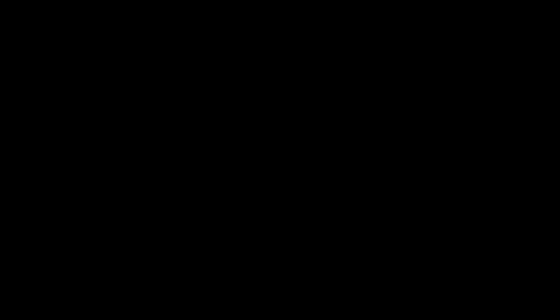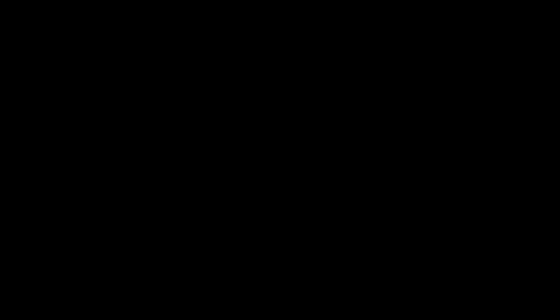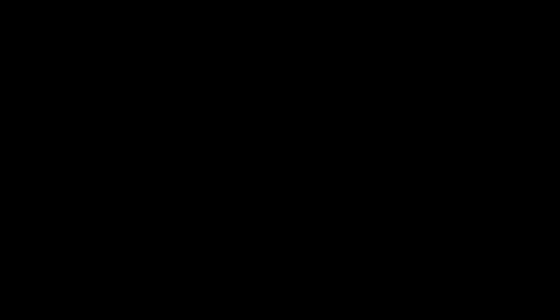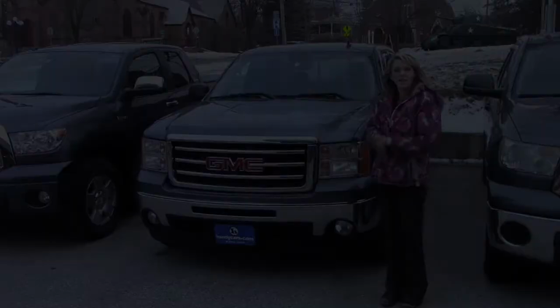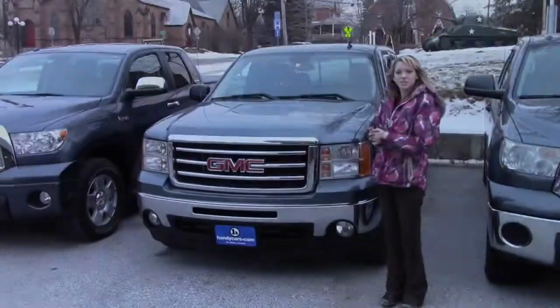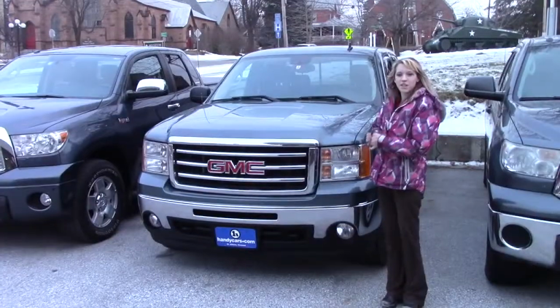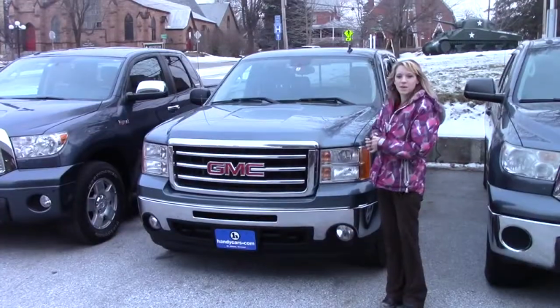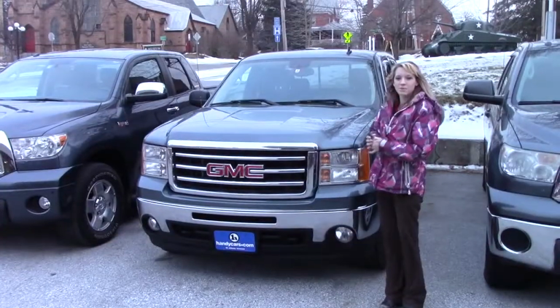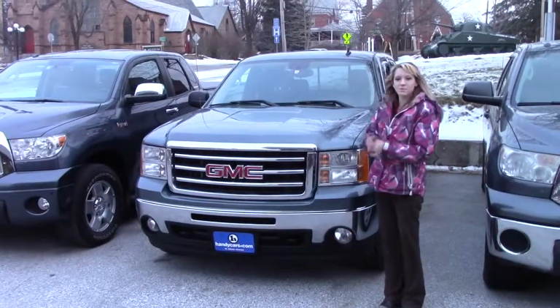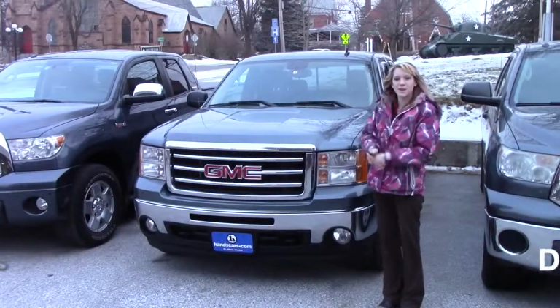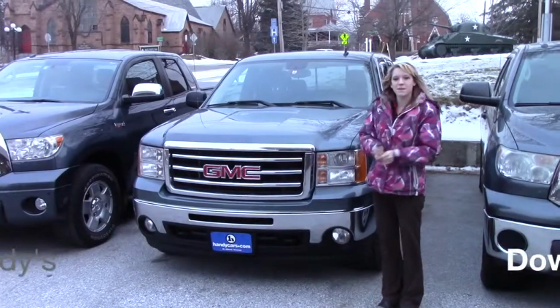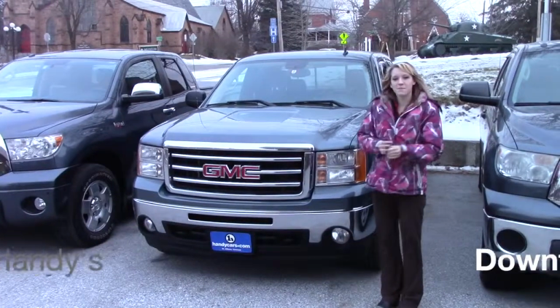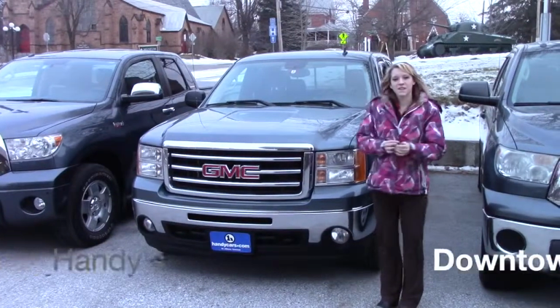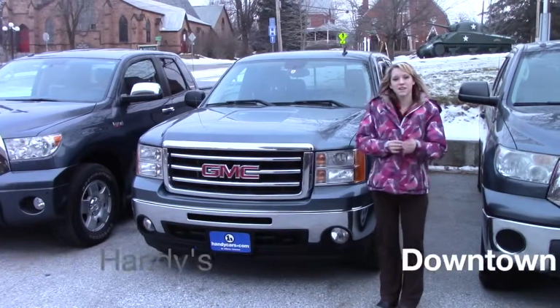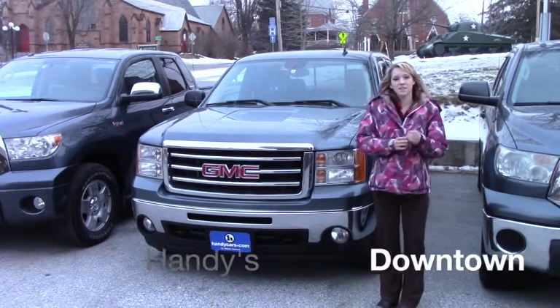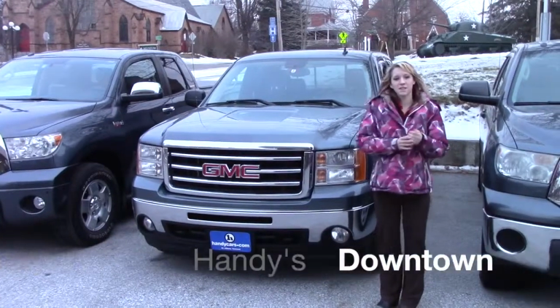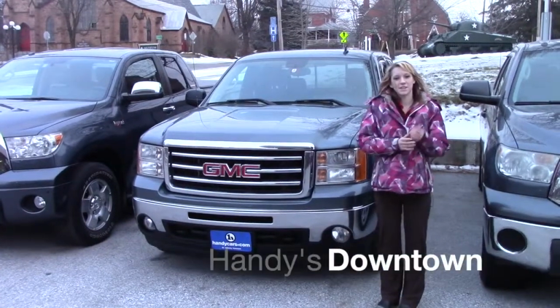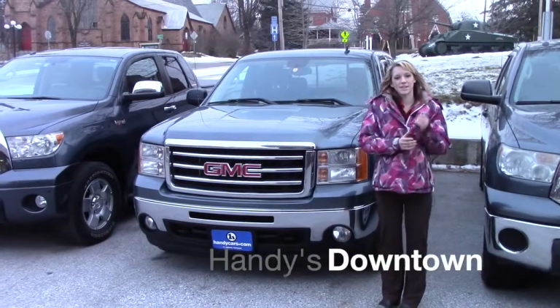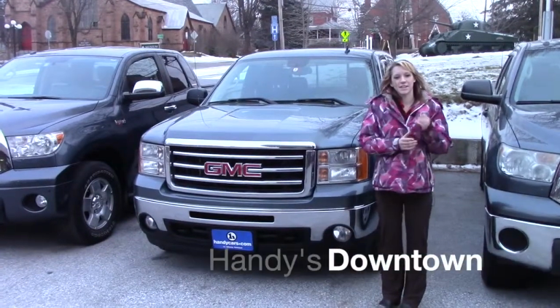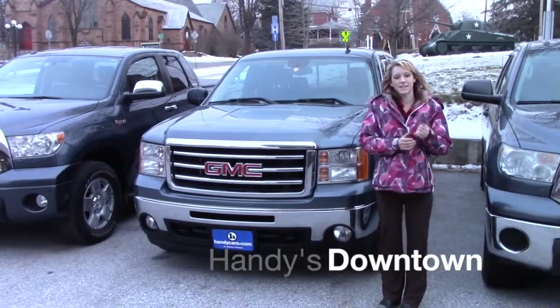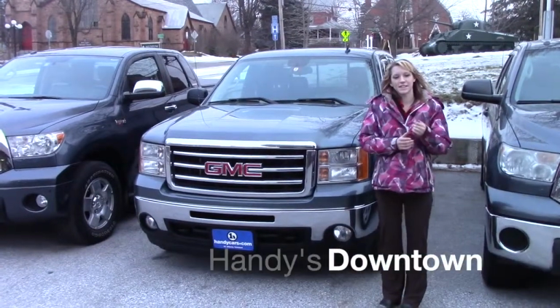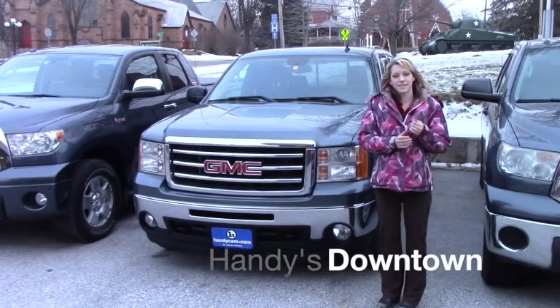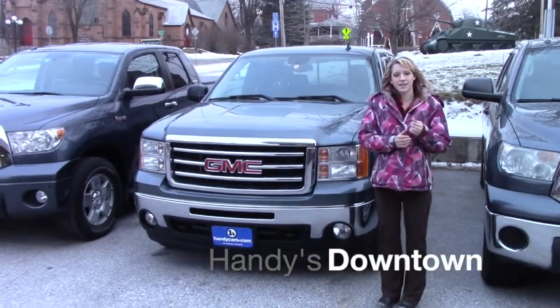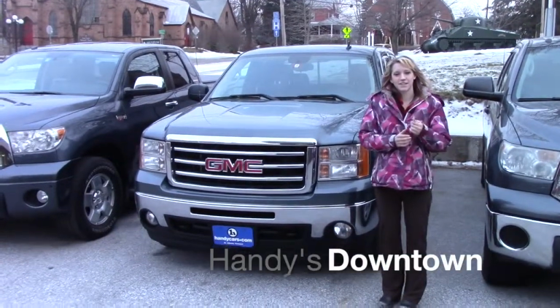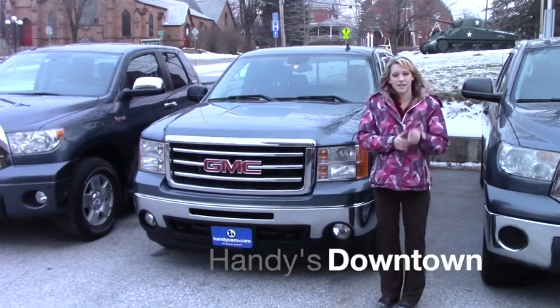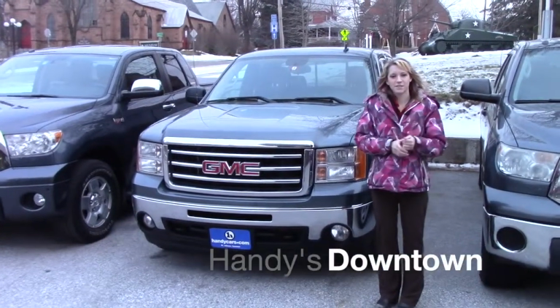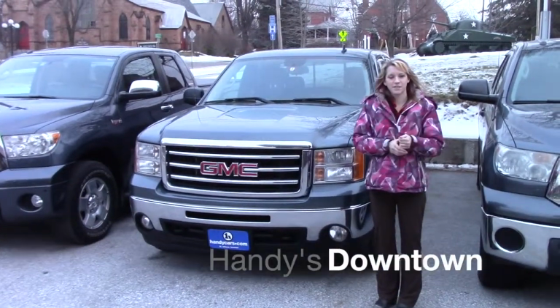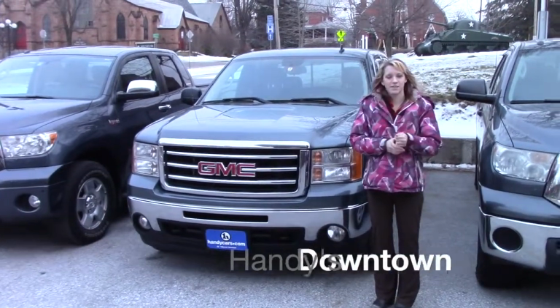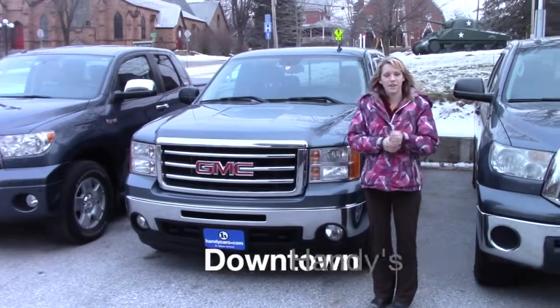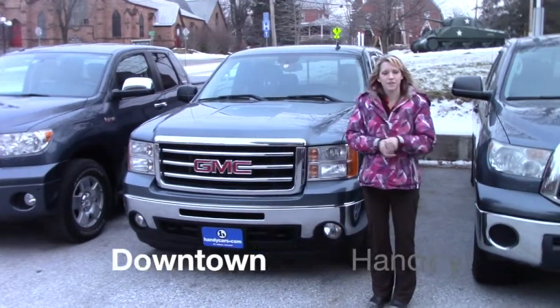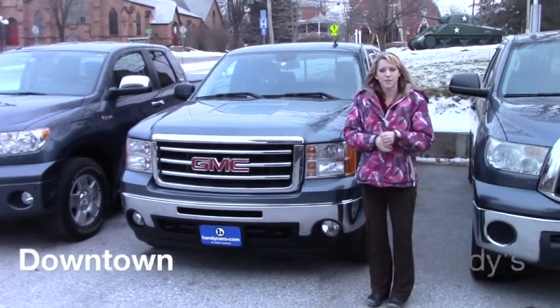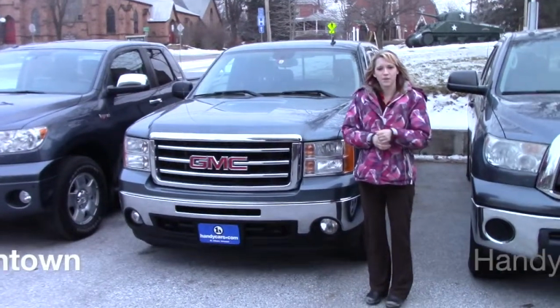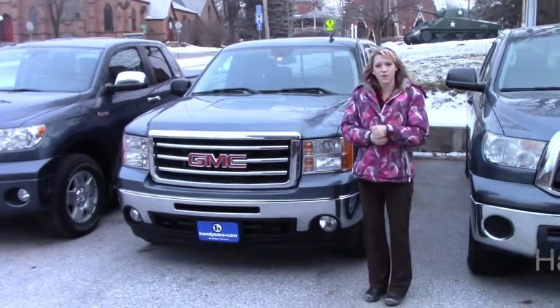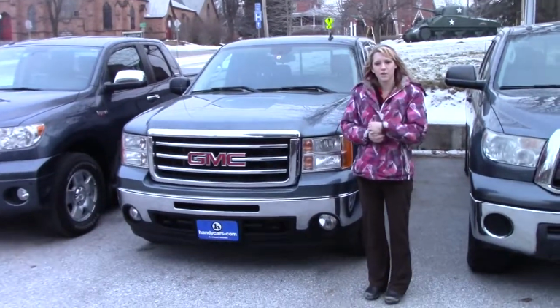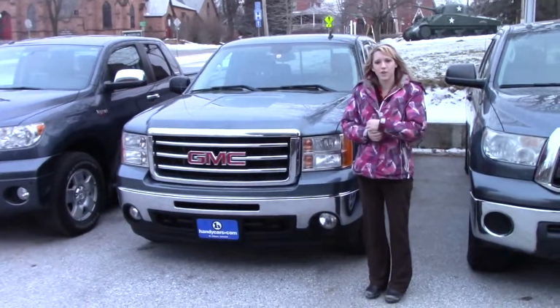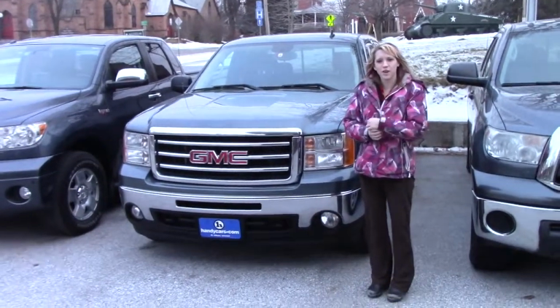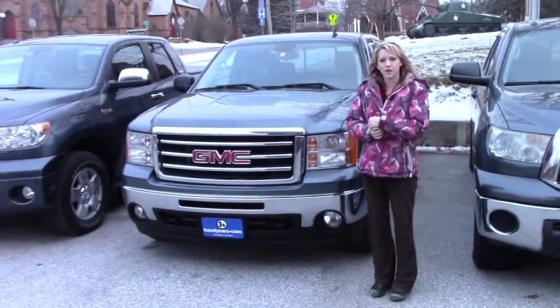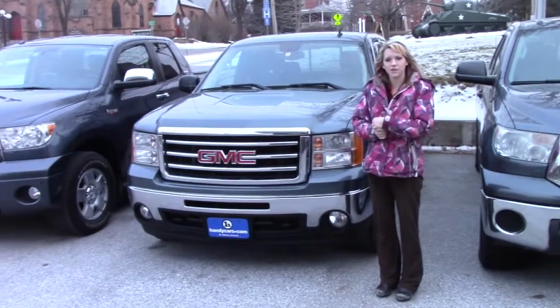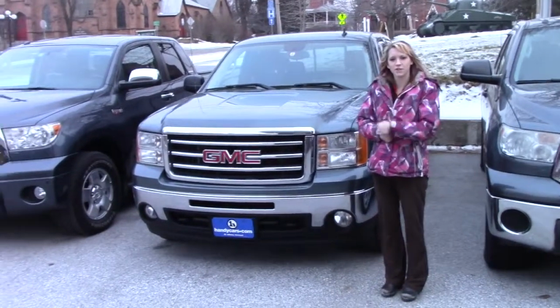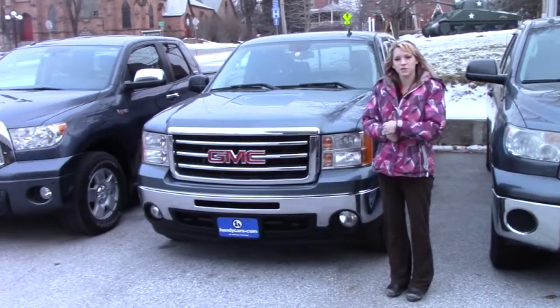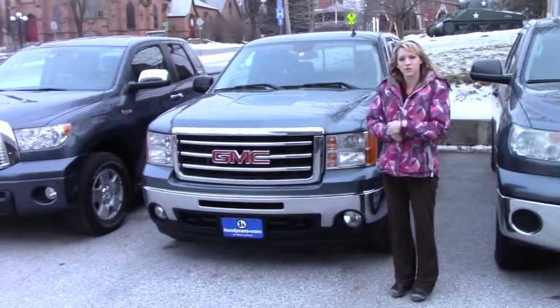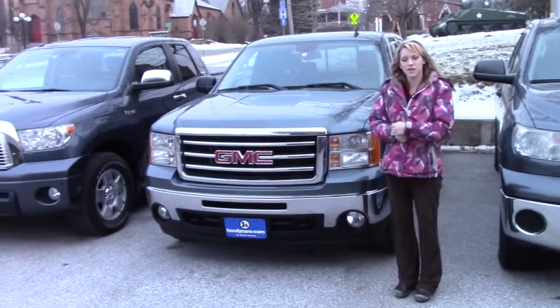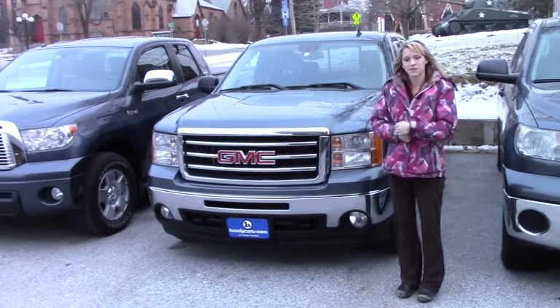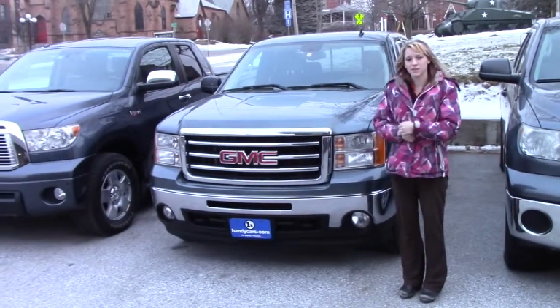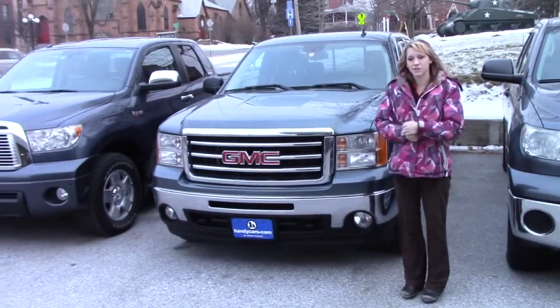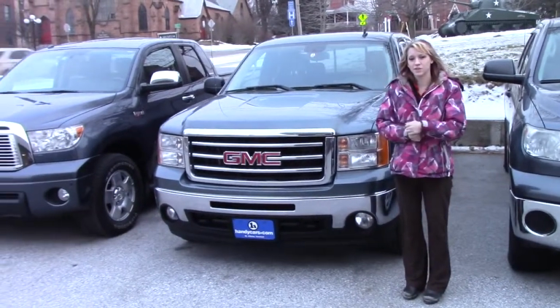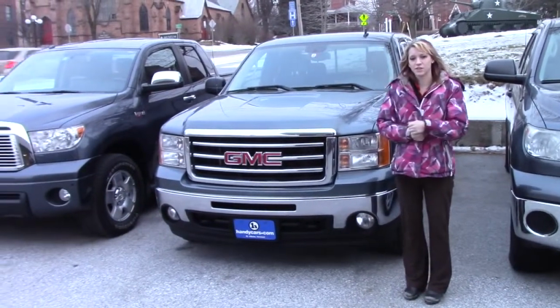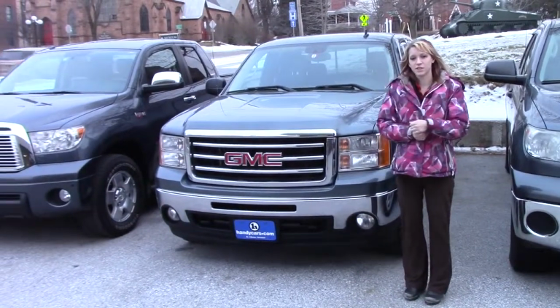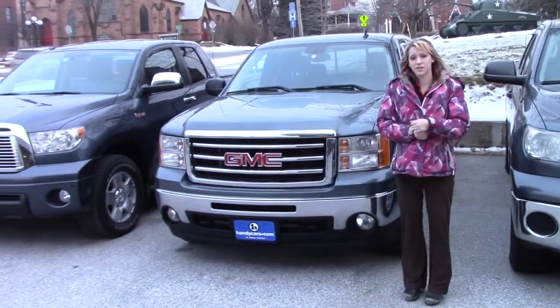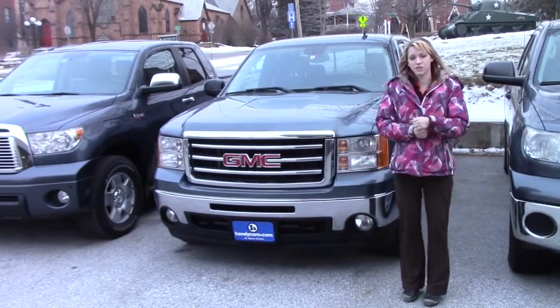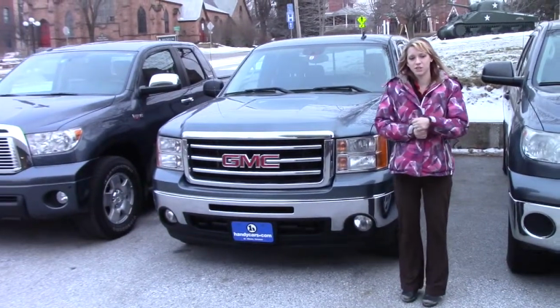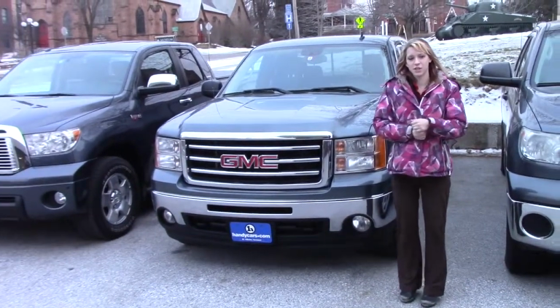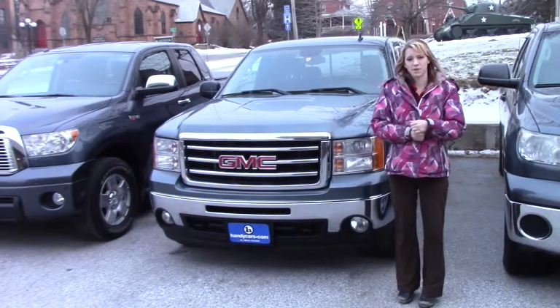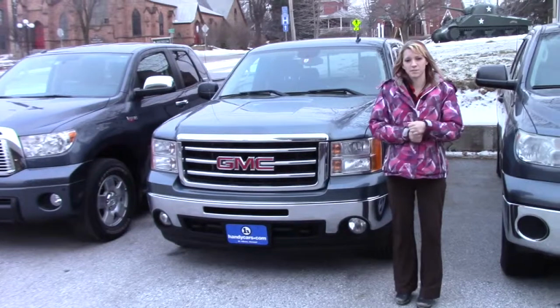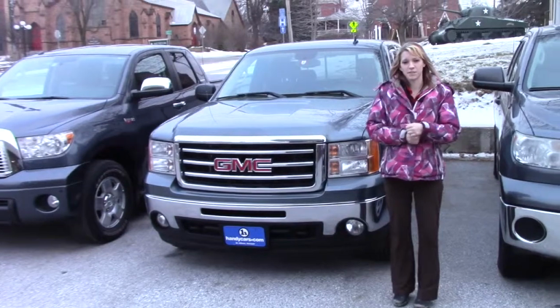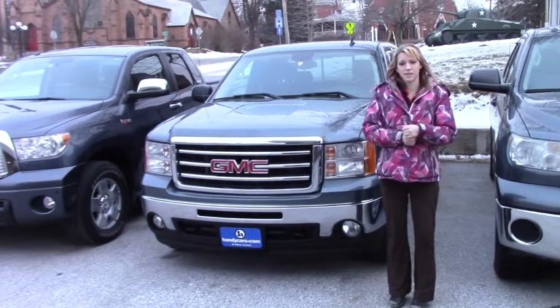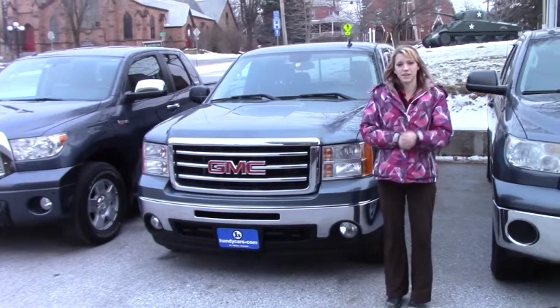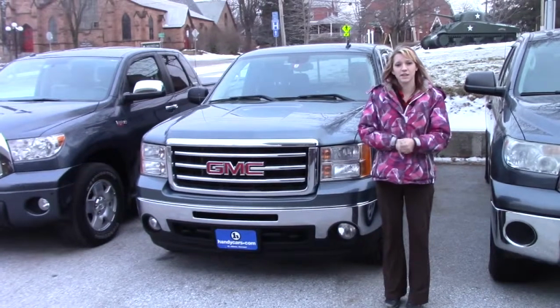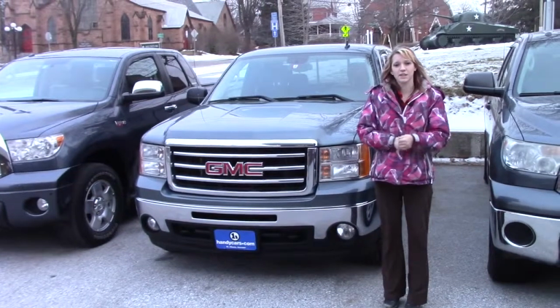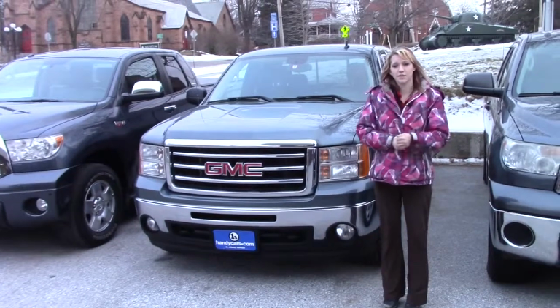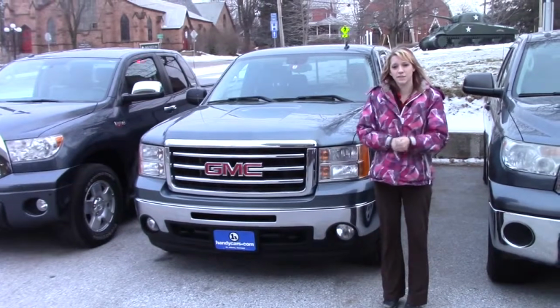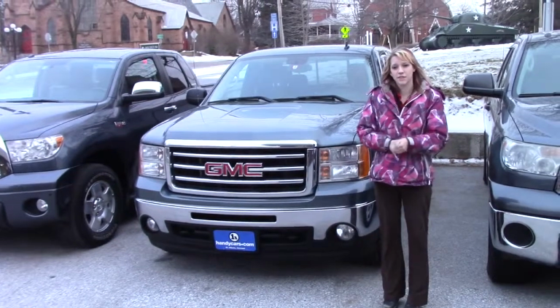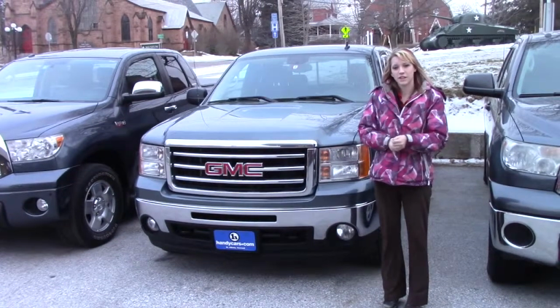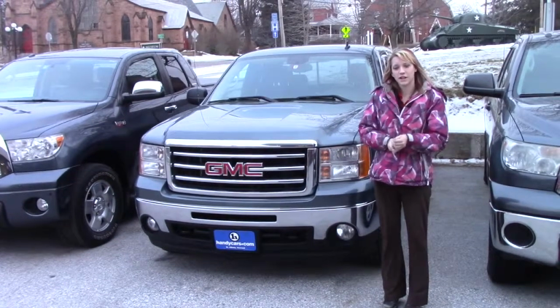Hey James, my name is Katelyn here at Handys Downtown. Thank you for your inquiry on the 2013 GMC 1500.